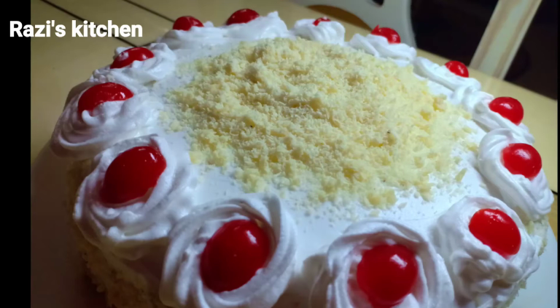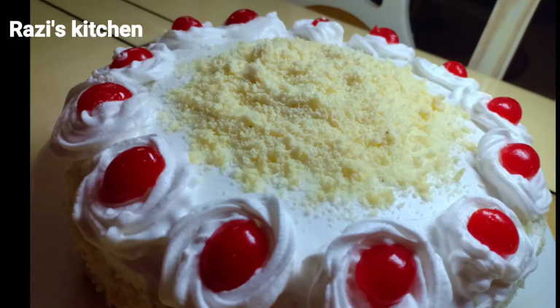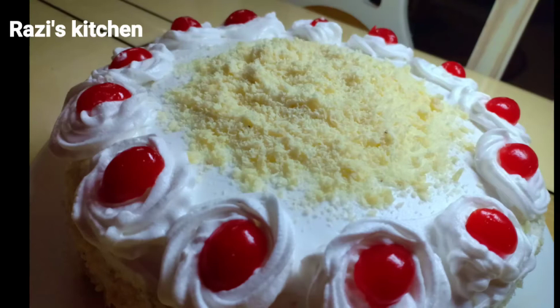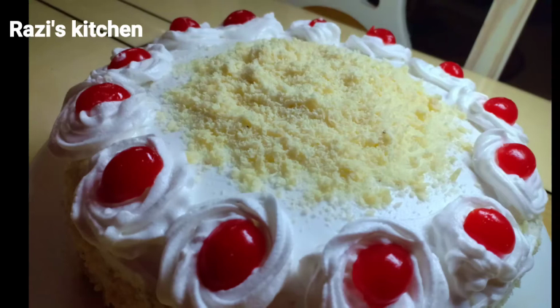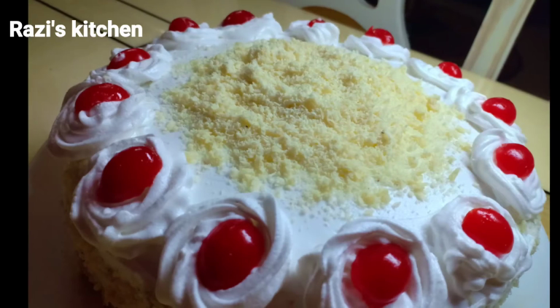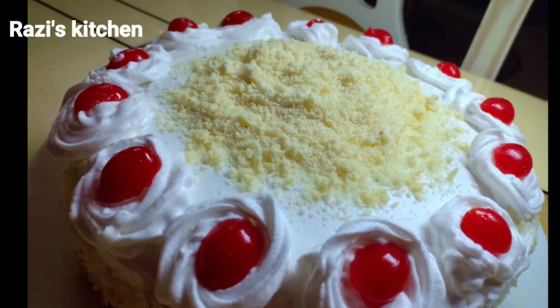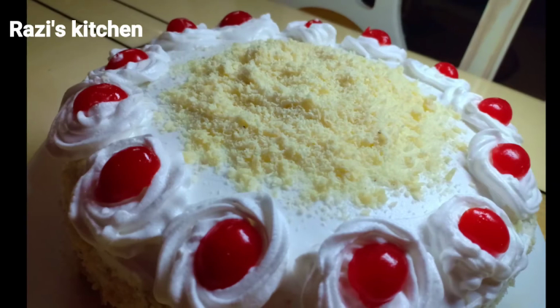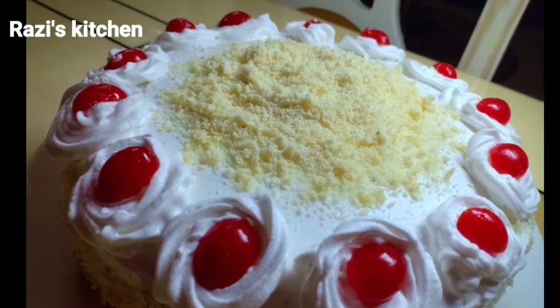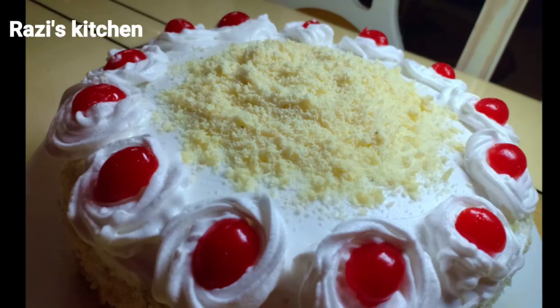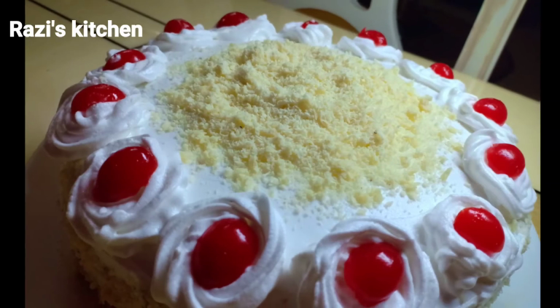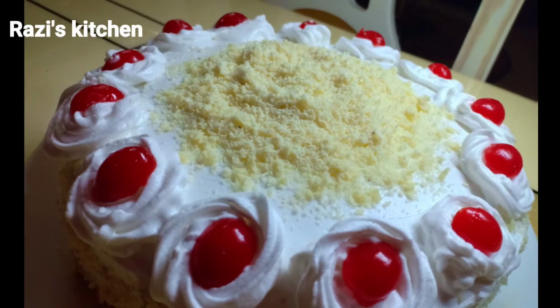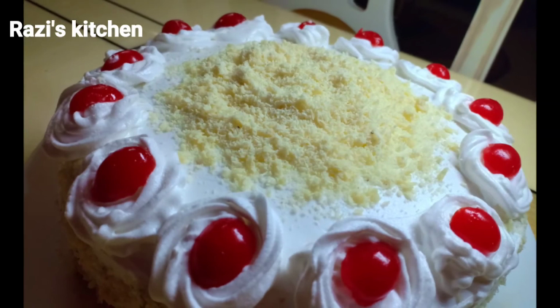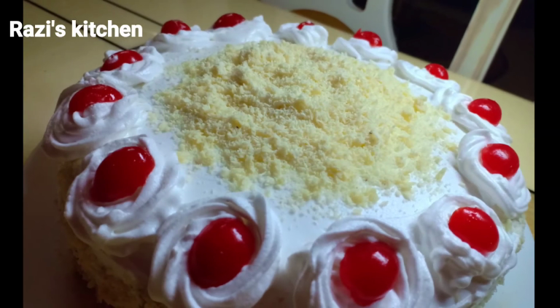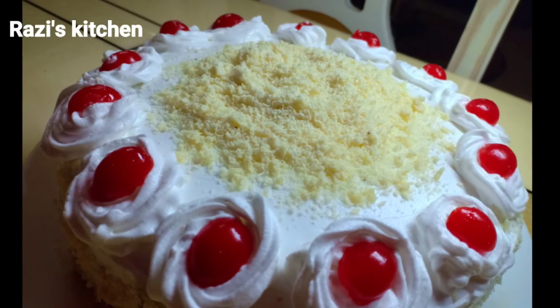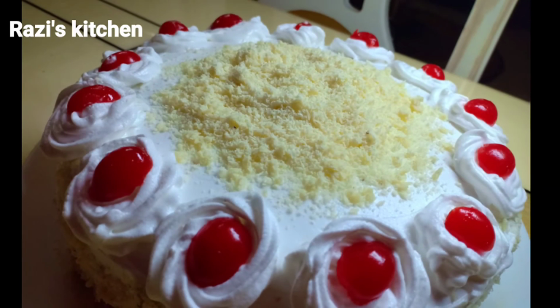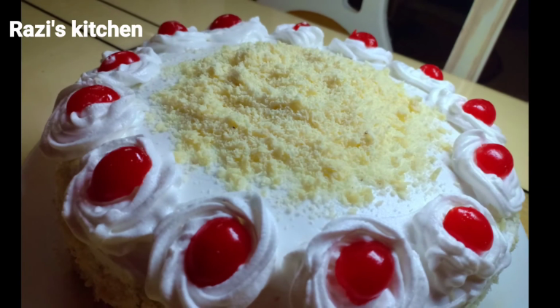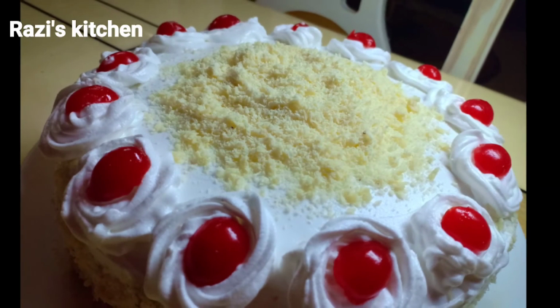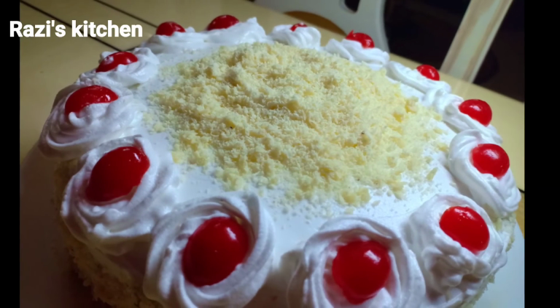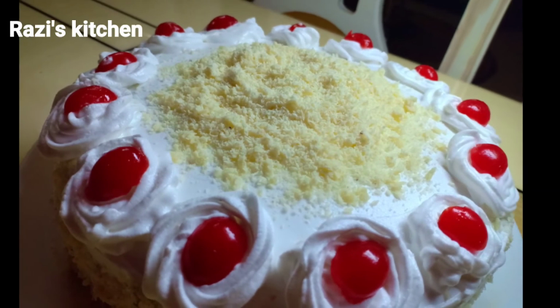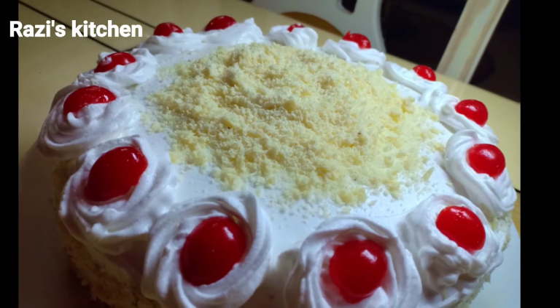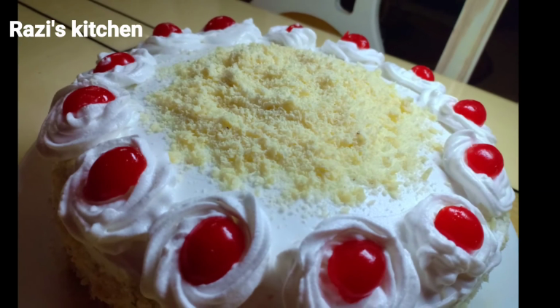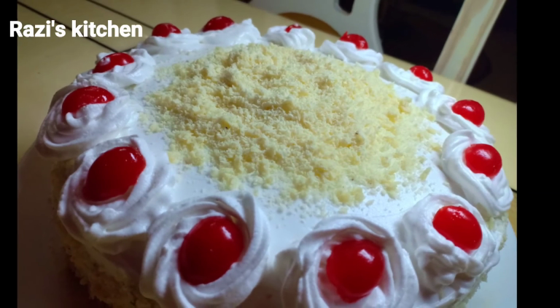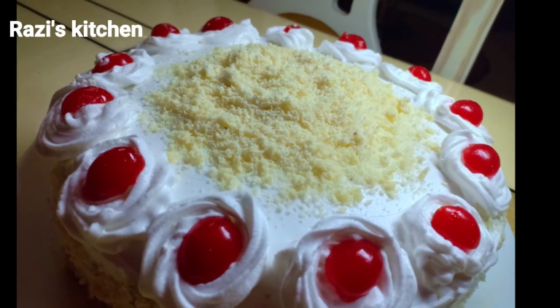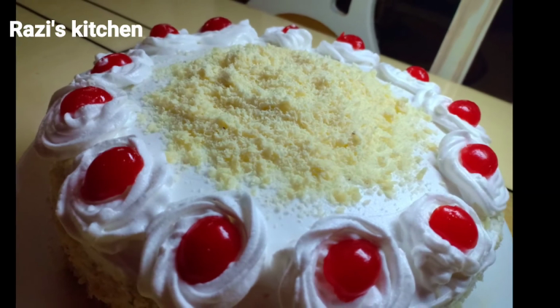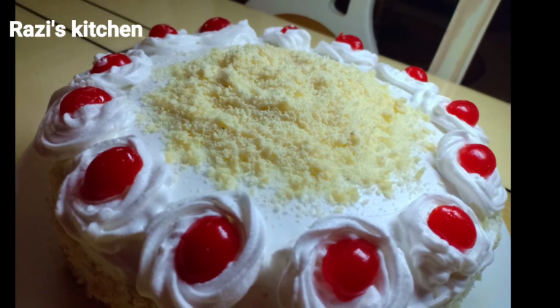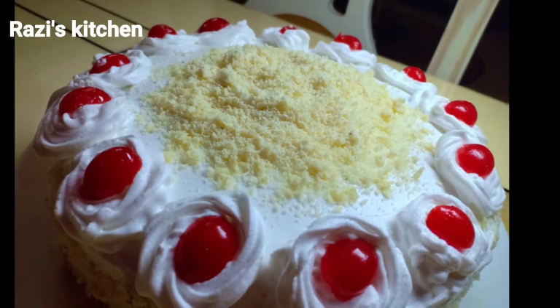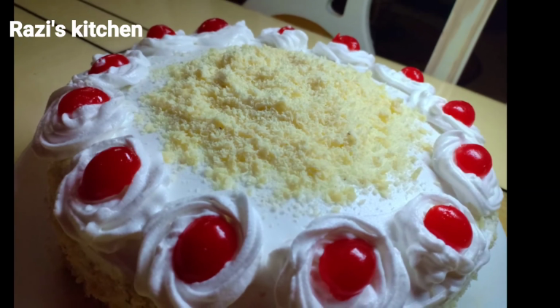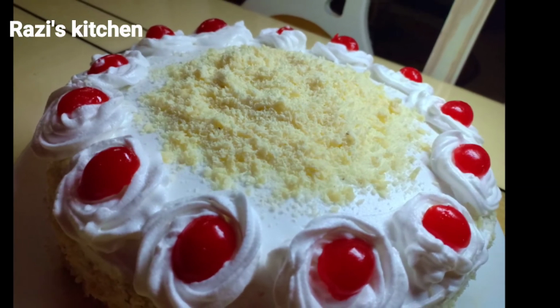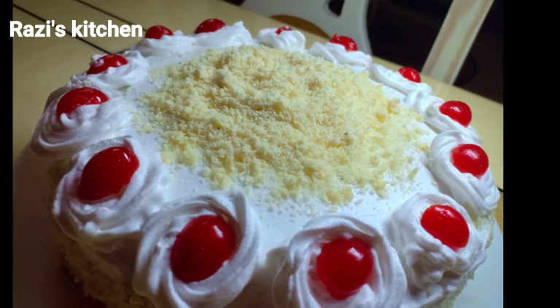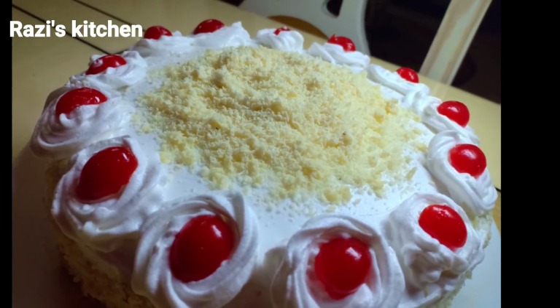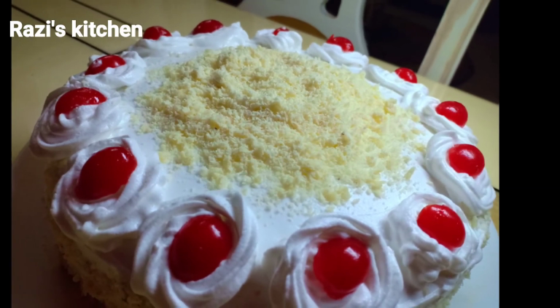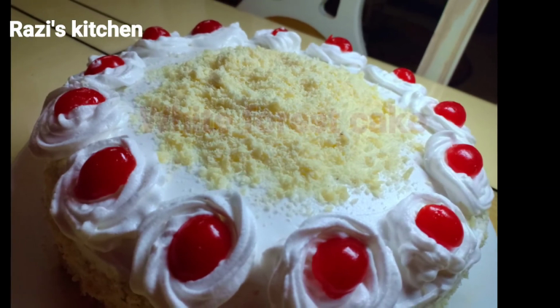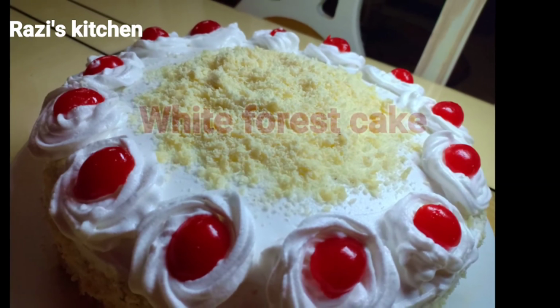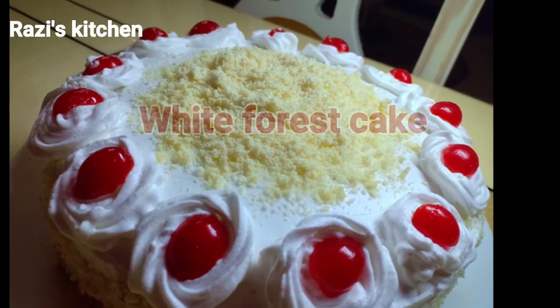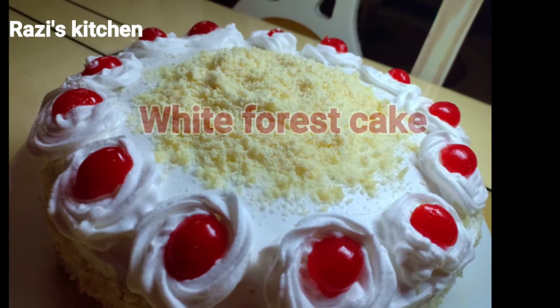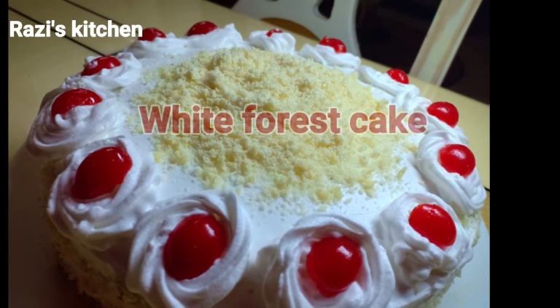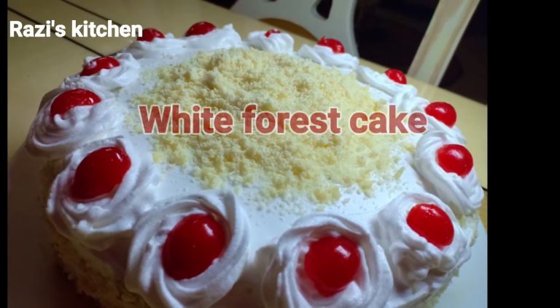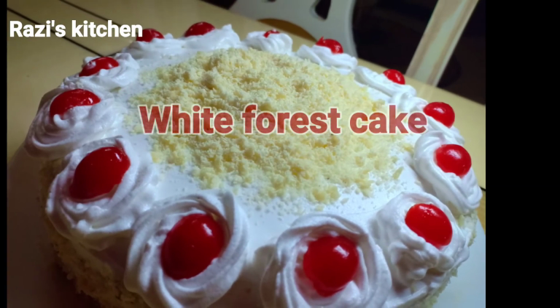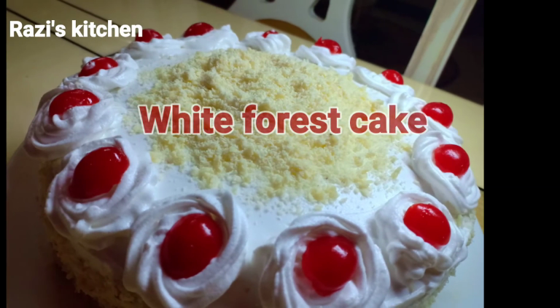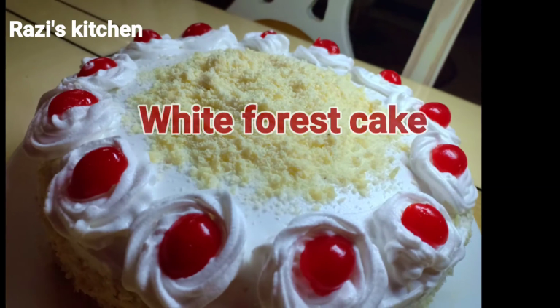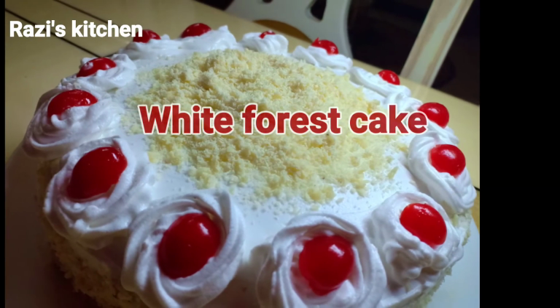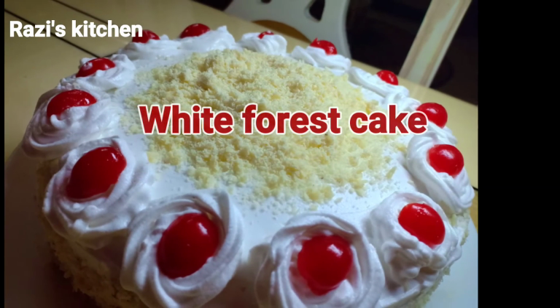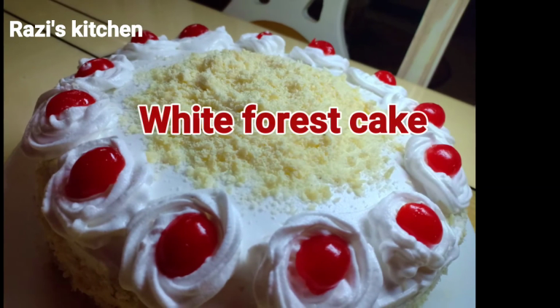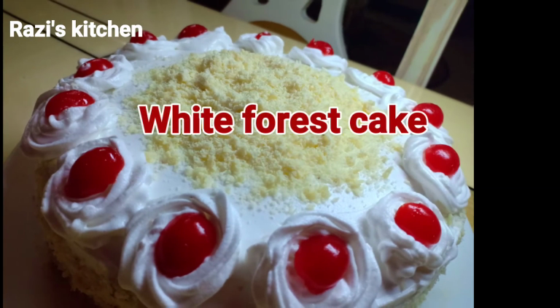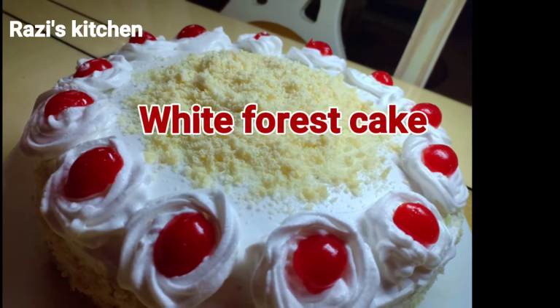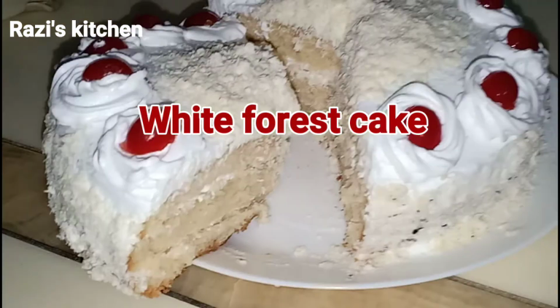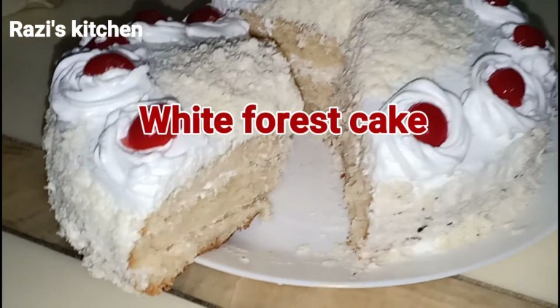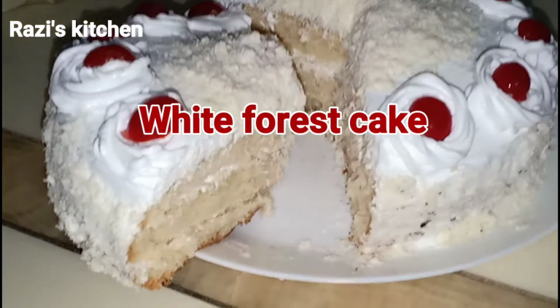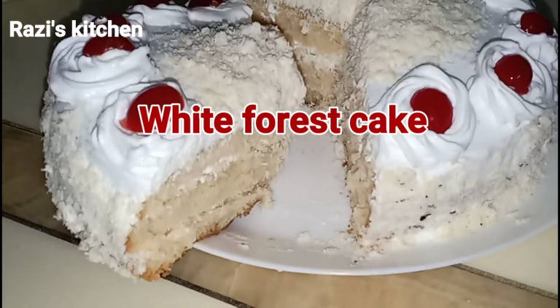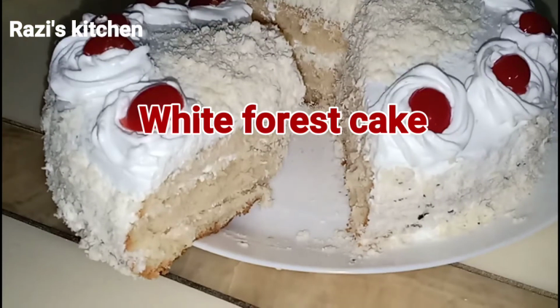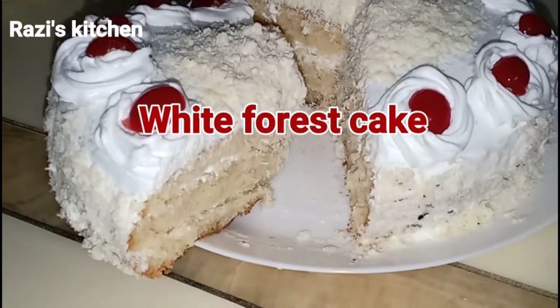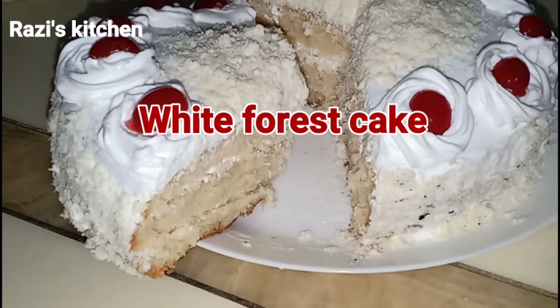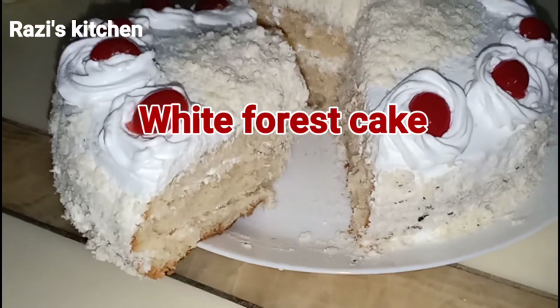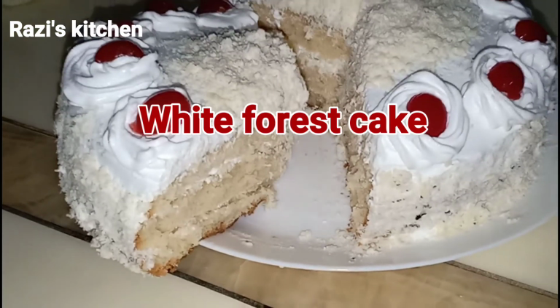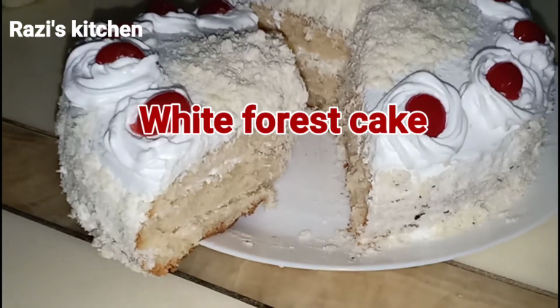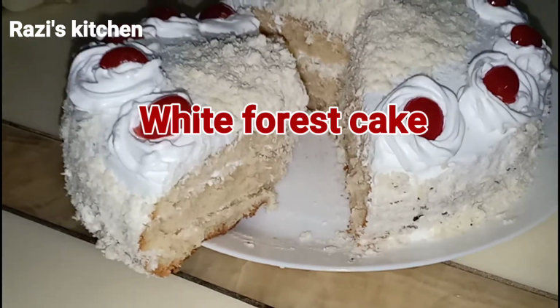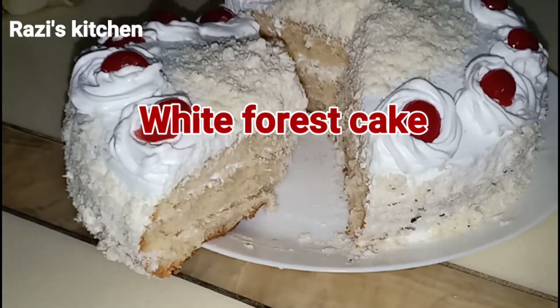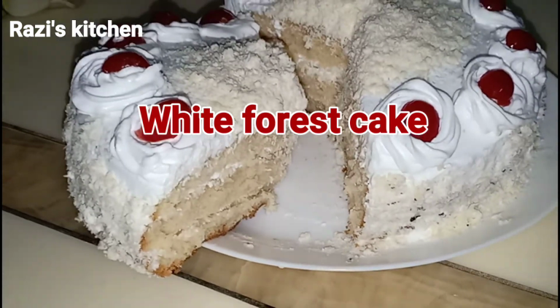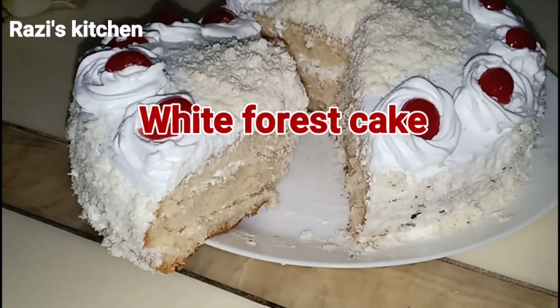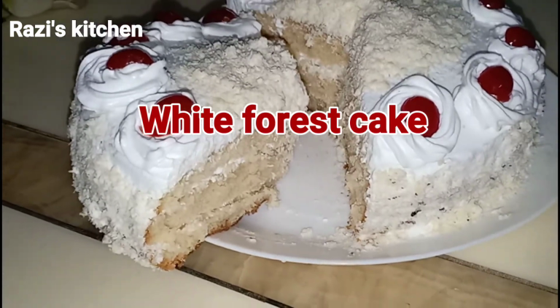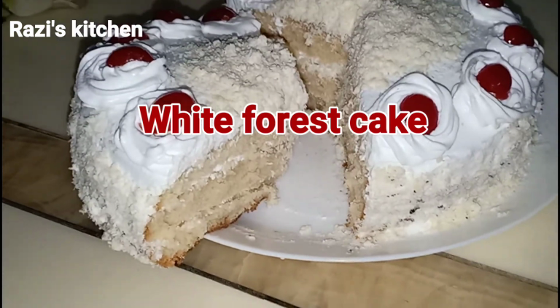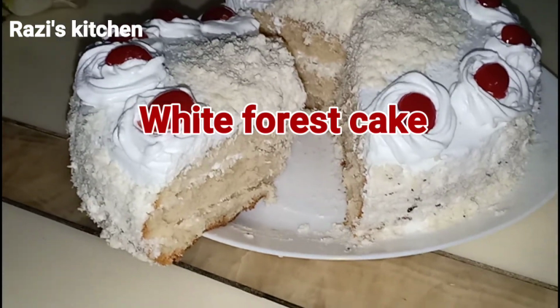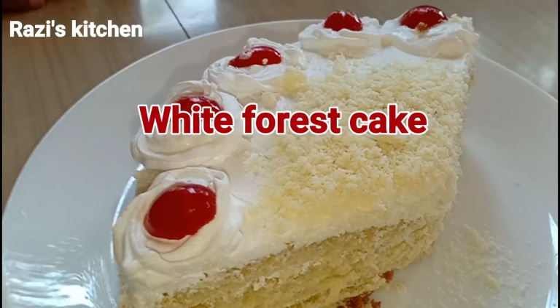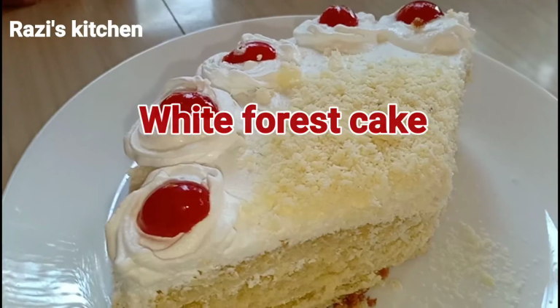Hello friends, welcome back to Razus Kitchen. This is White Forest Cake.